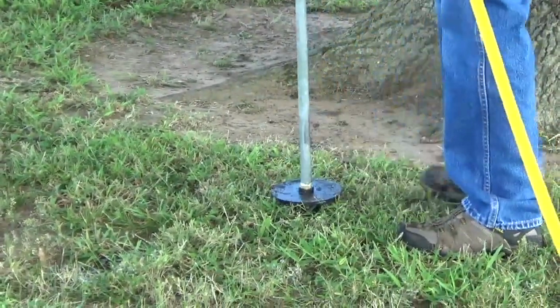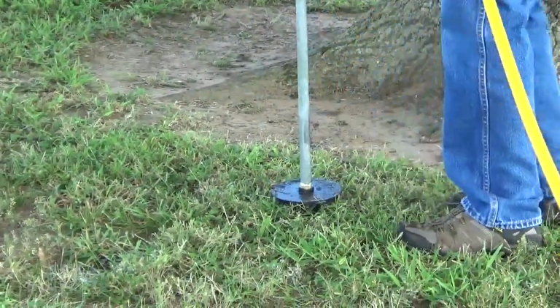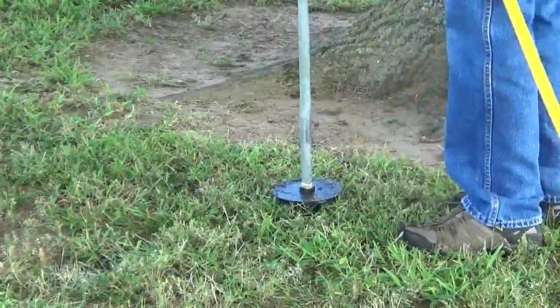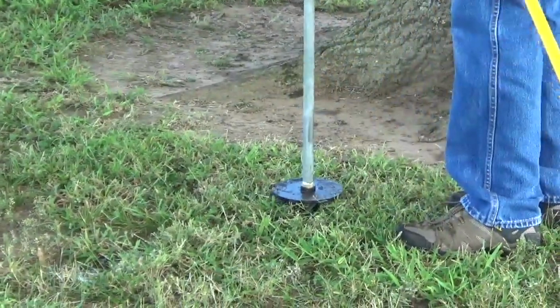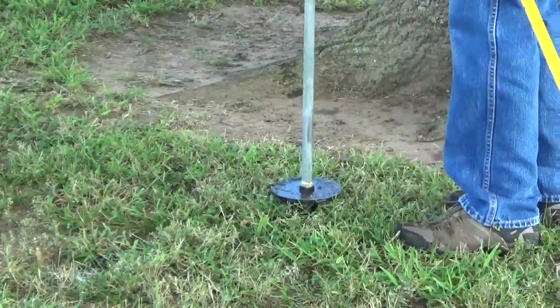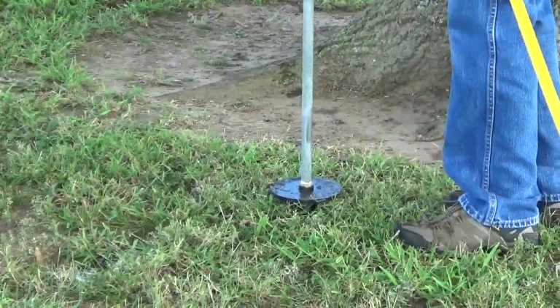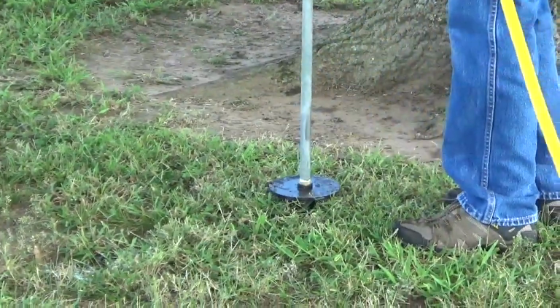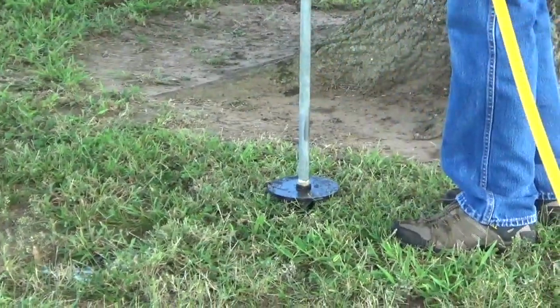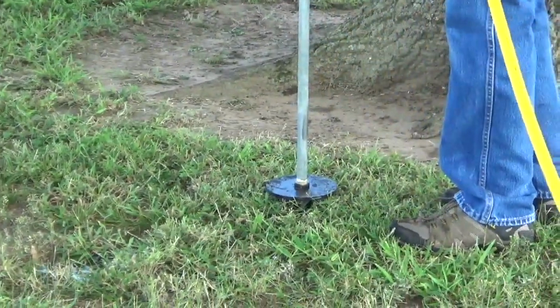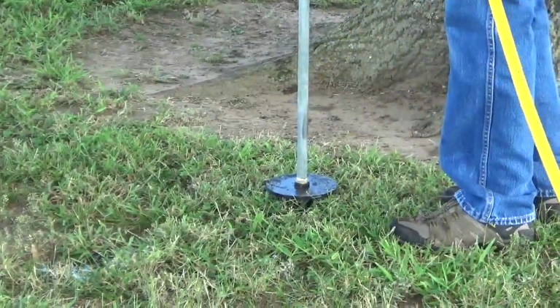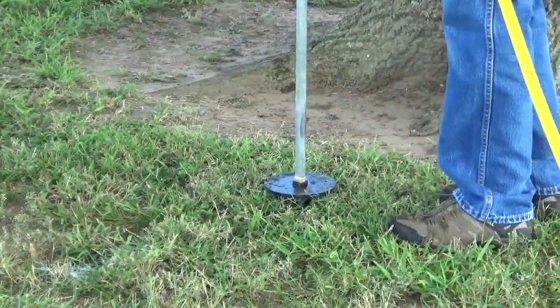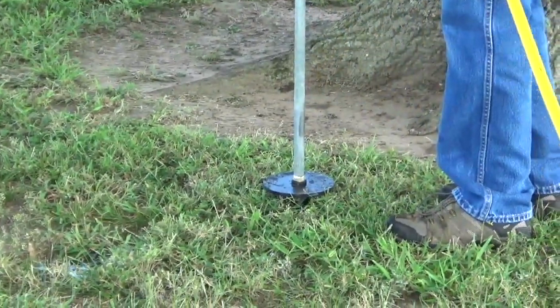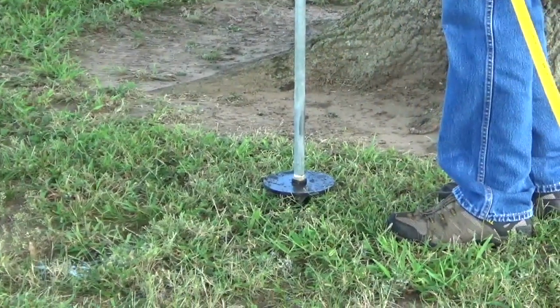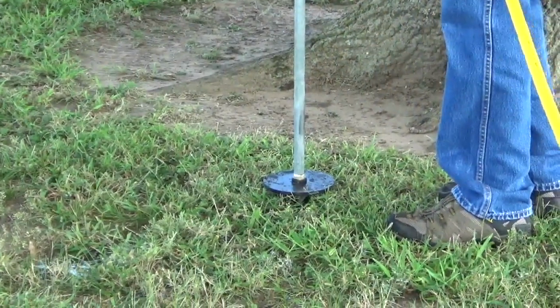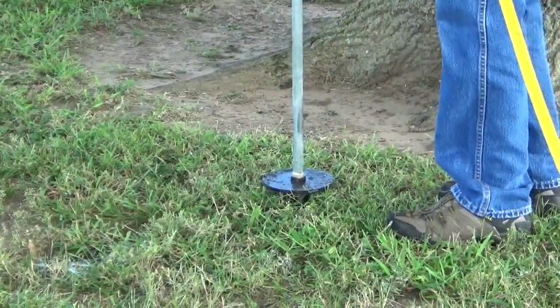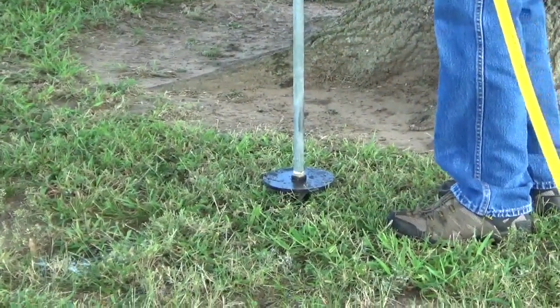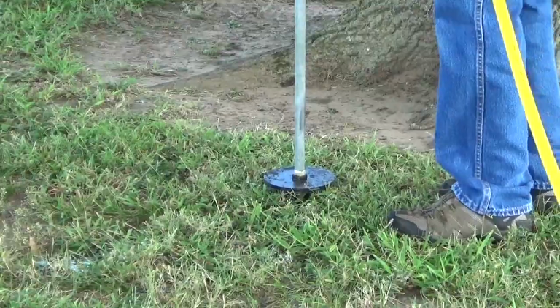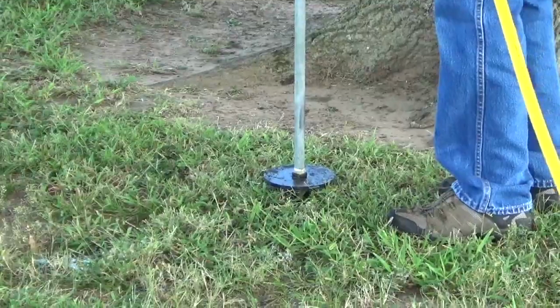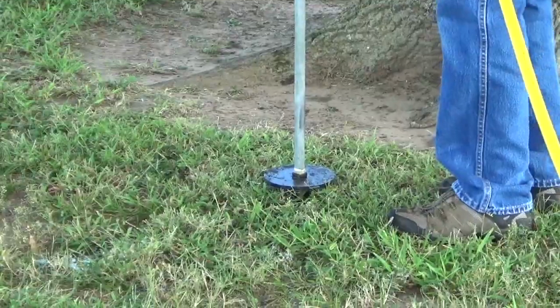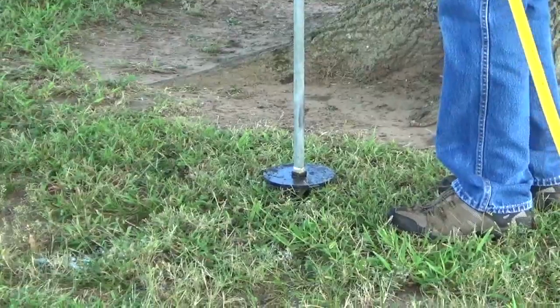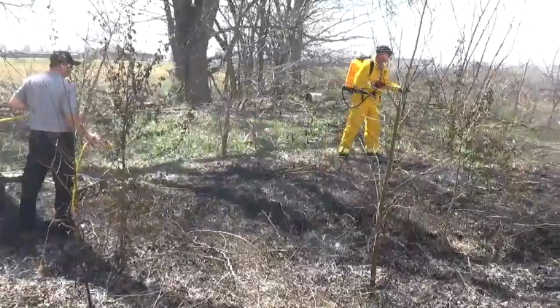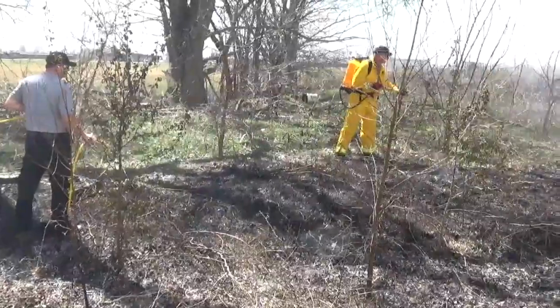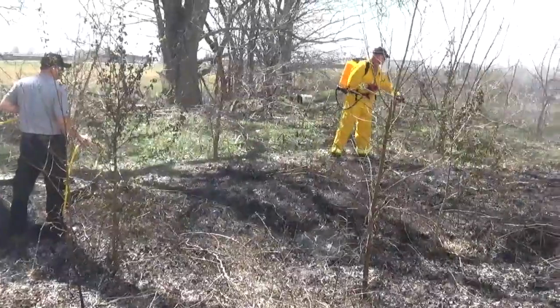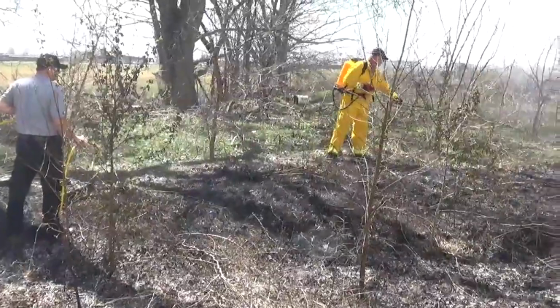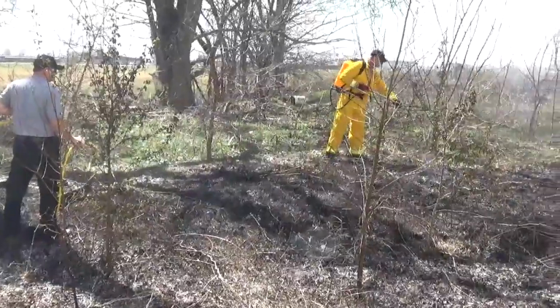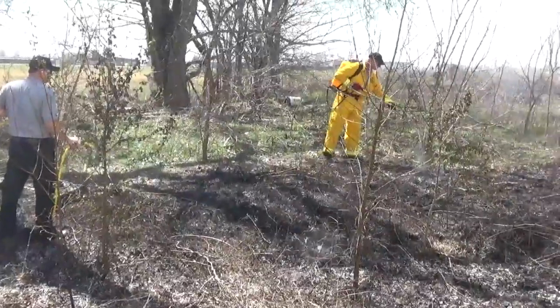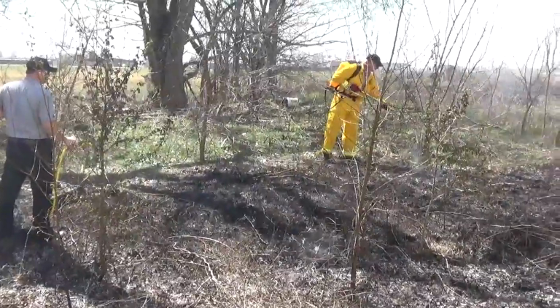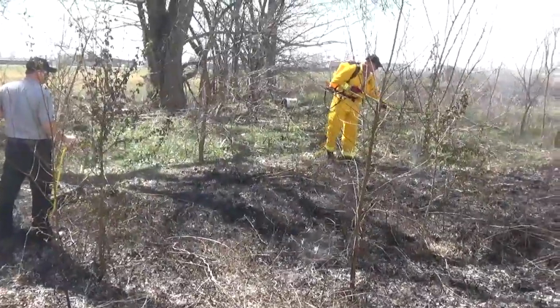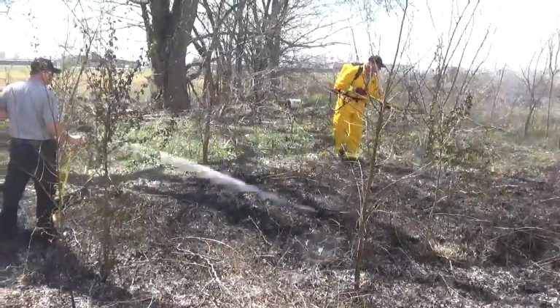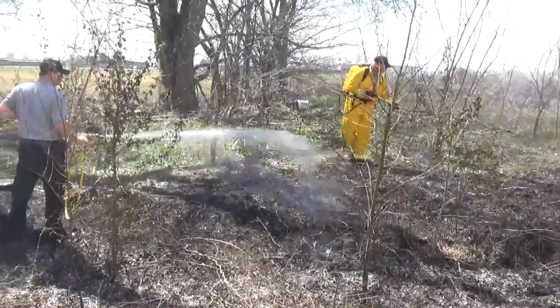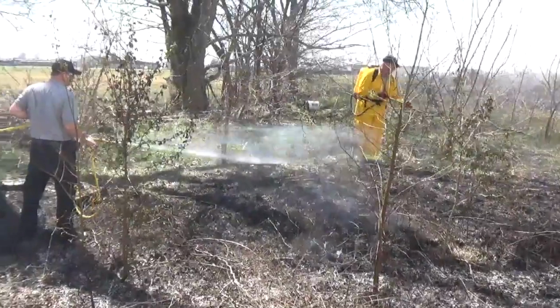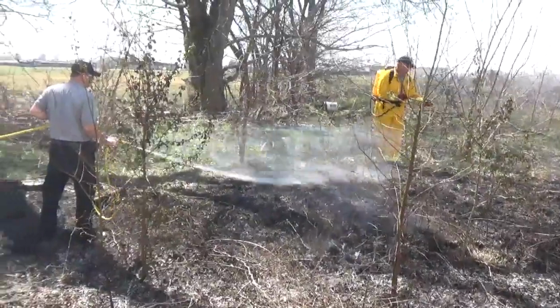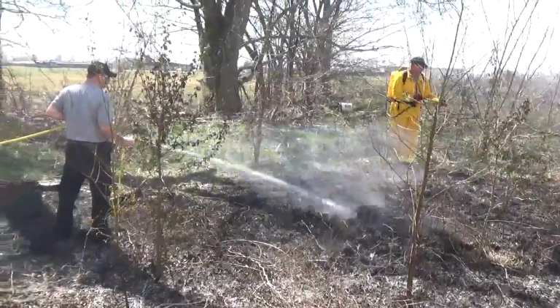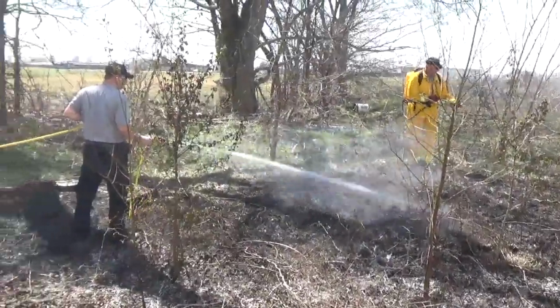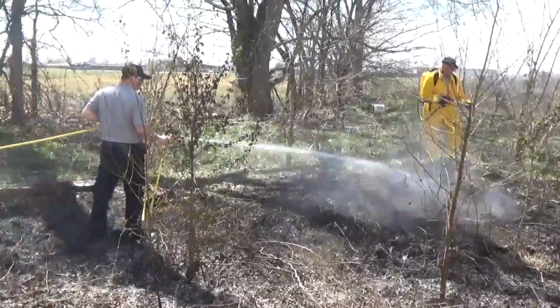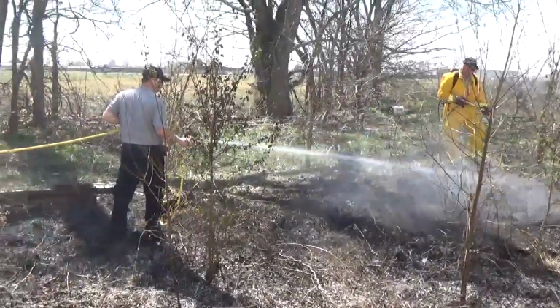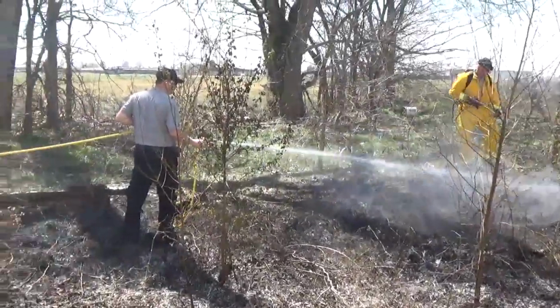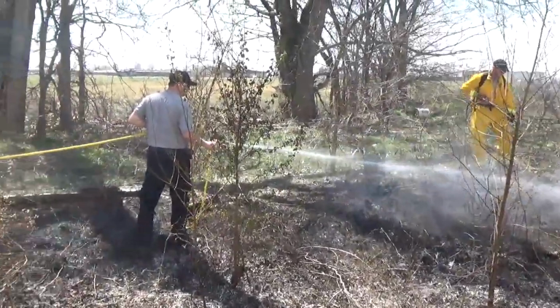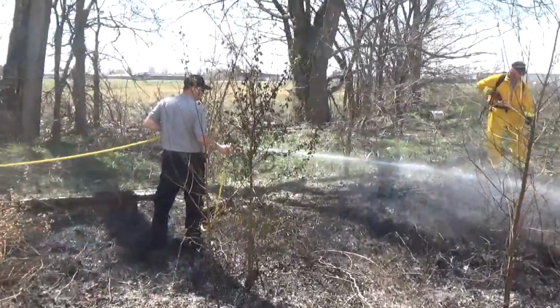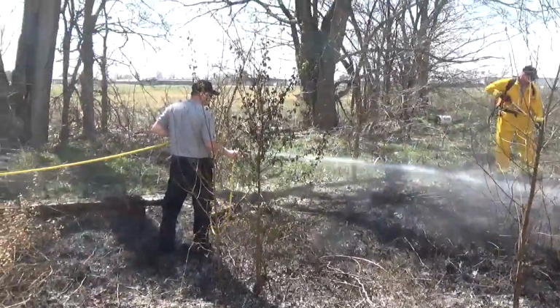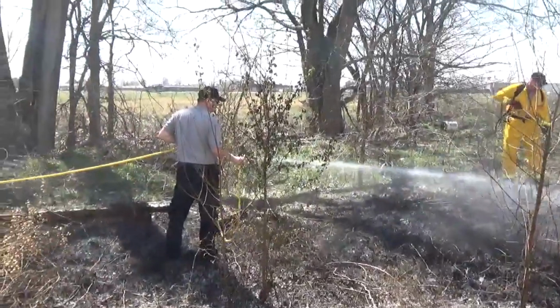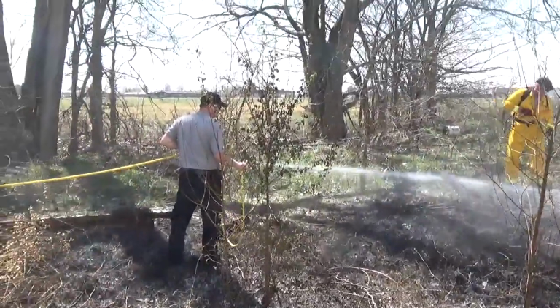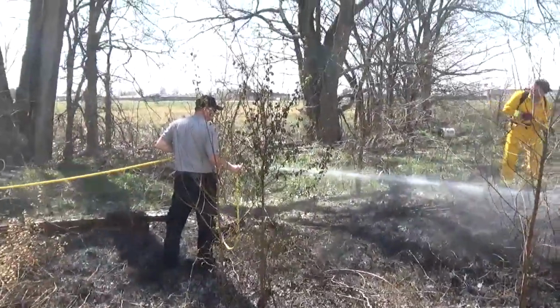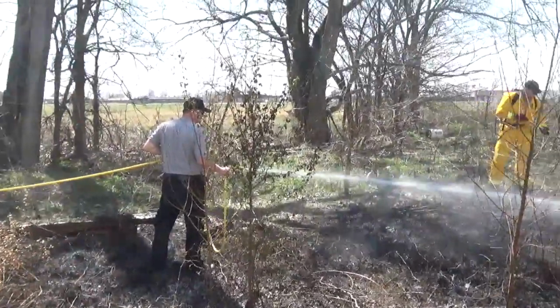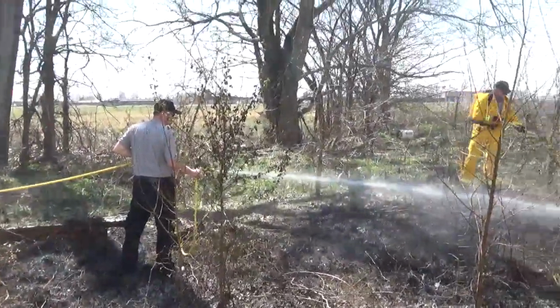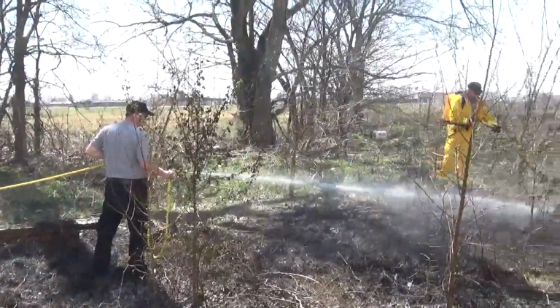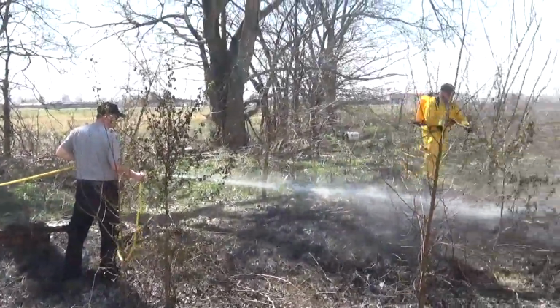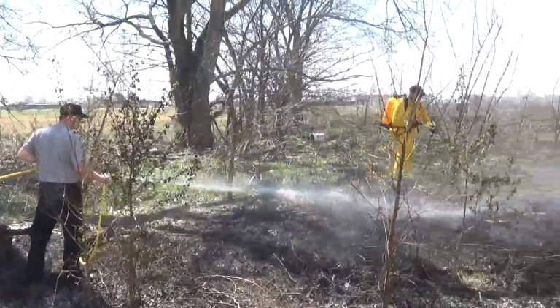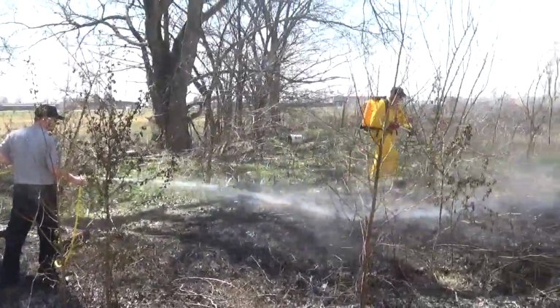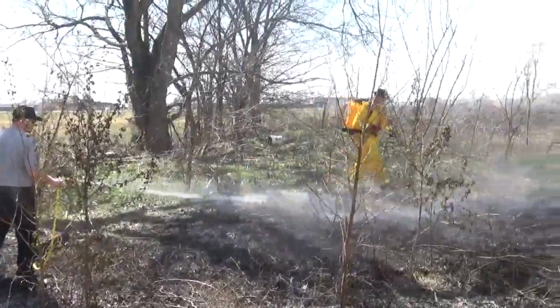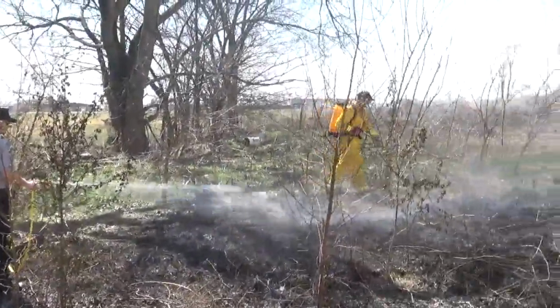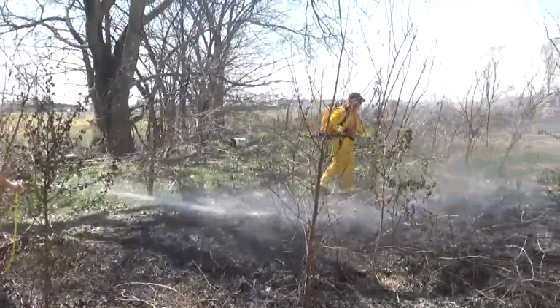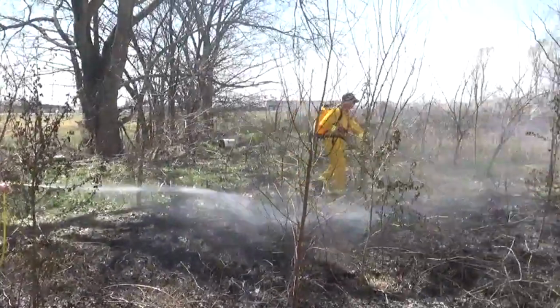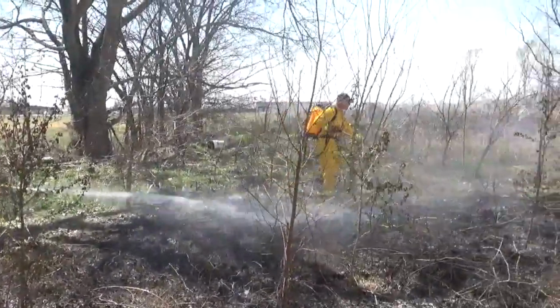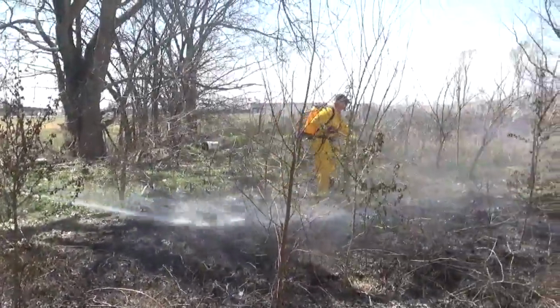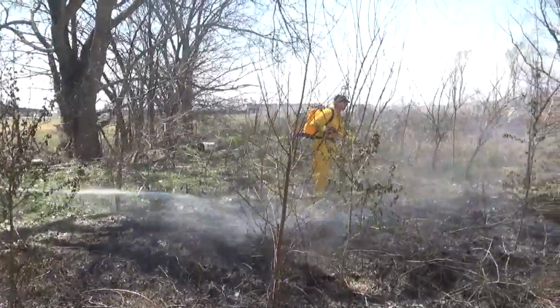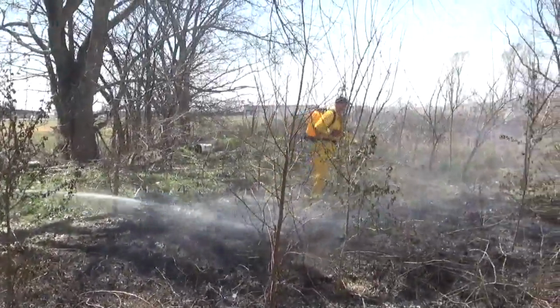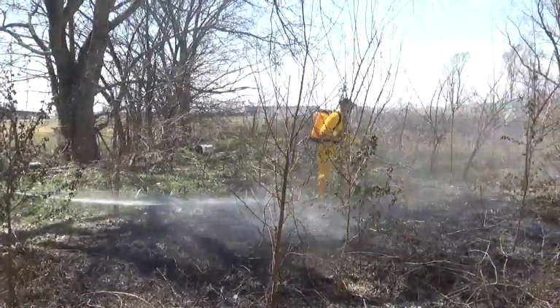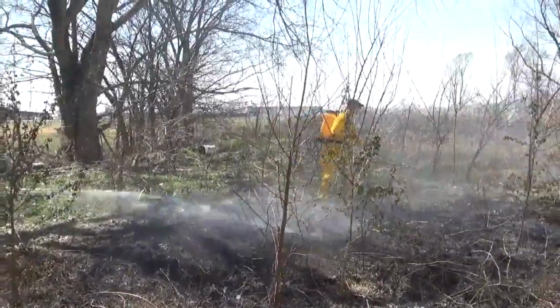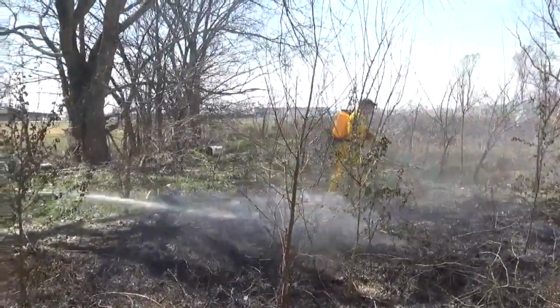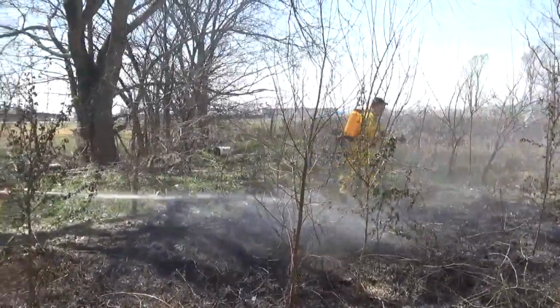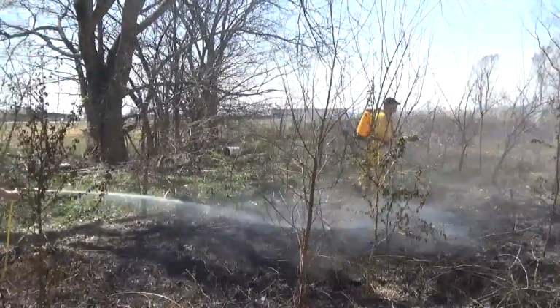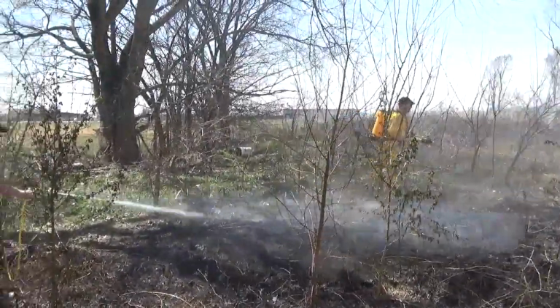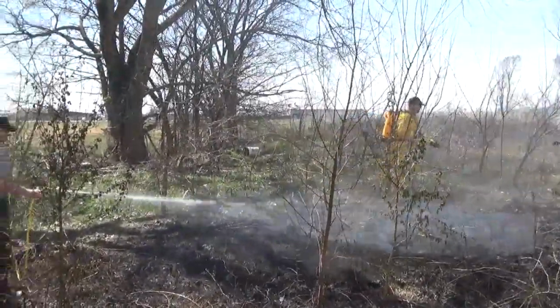Our sprayers also have use for suppressing brush fires and containing perimeter fires. How's that for multipurpose?